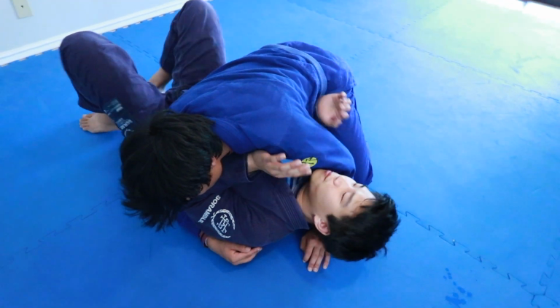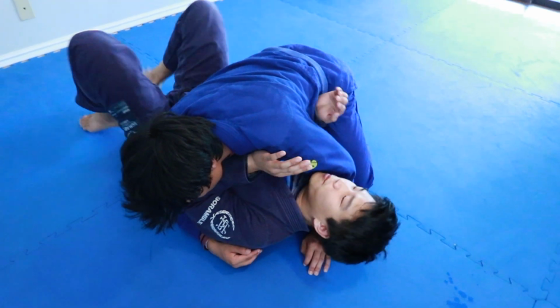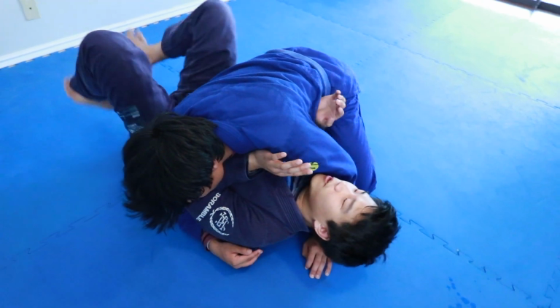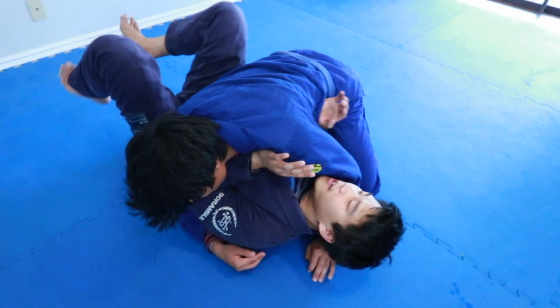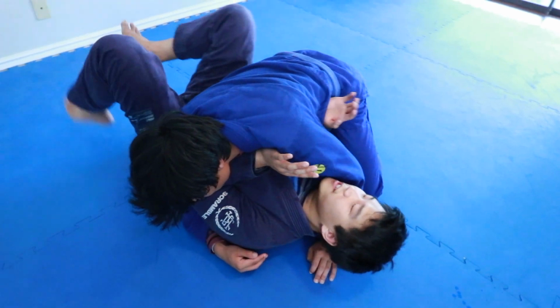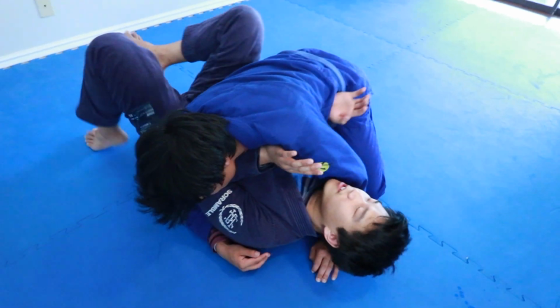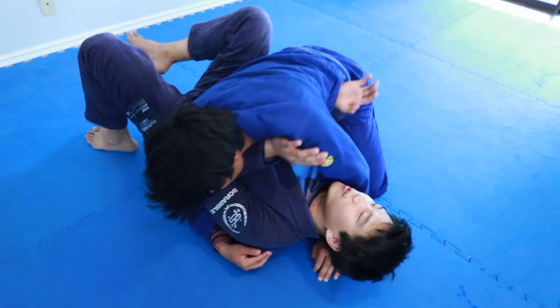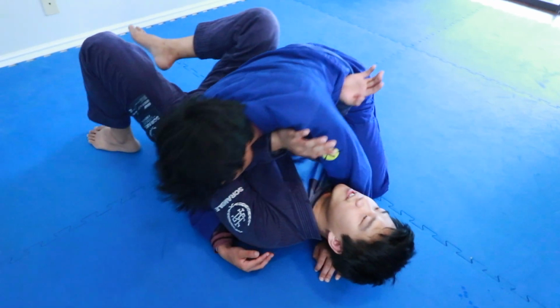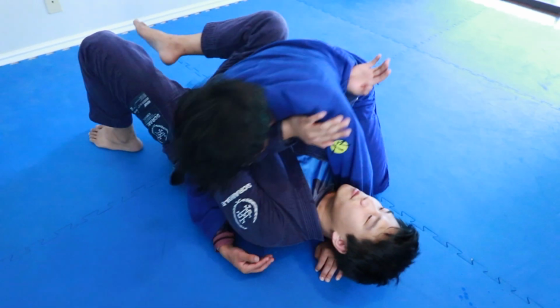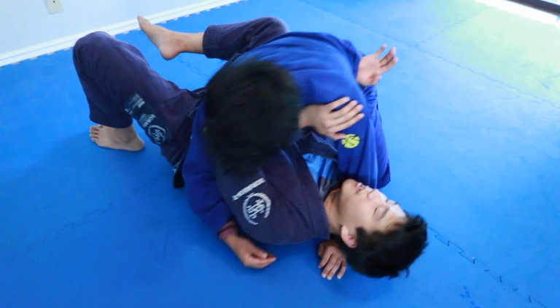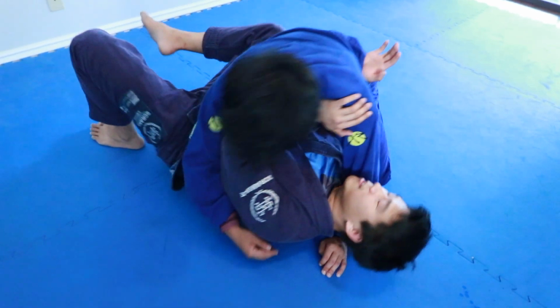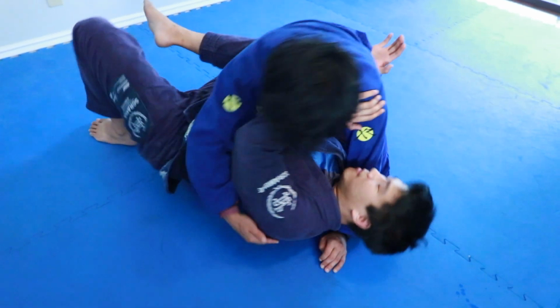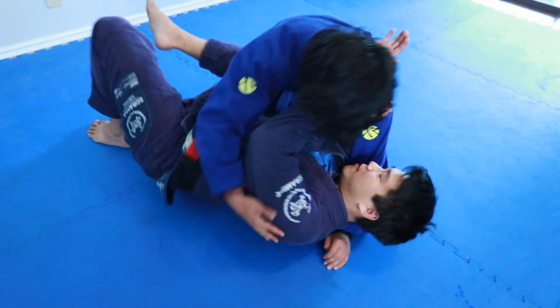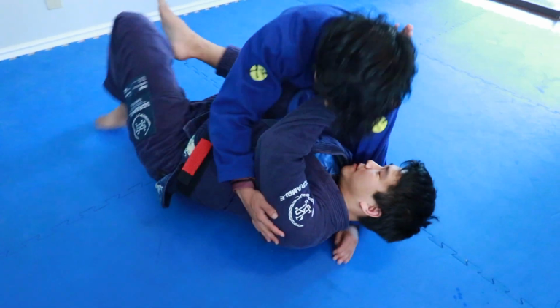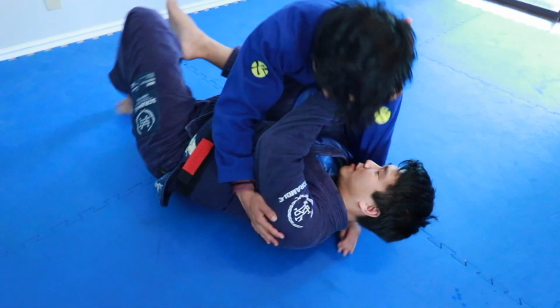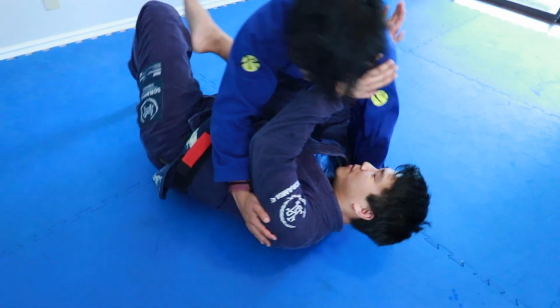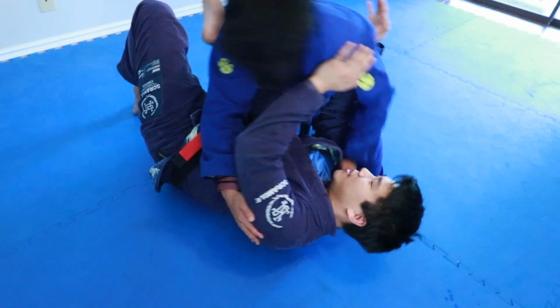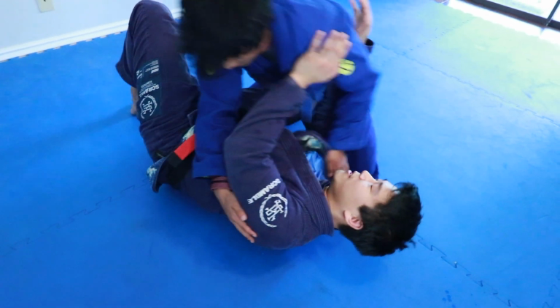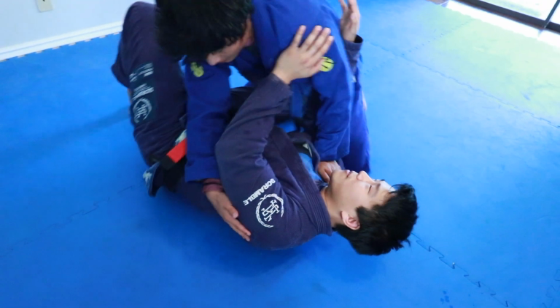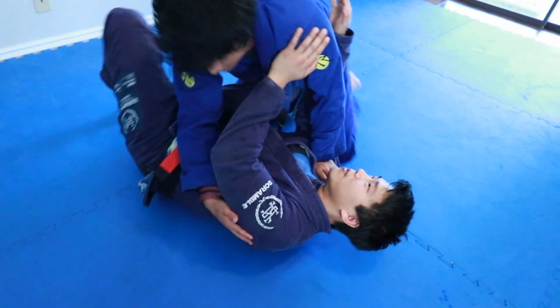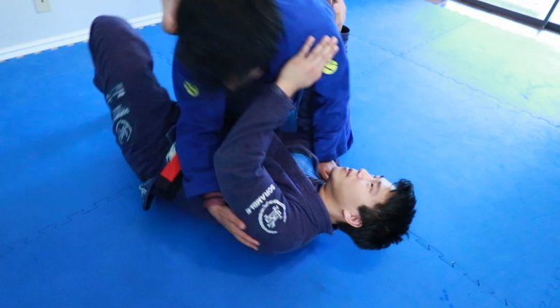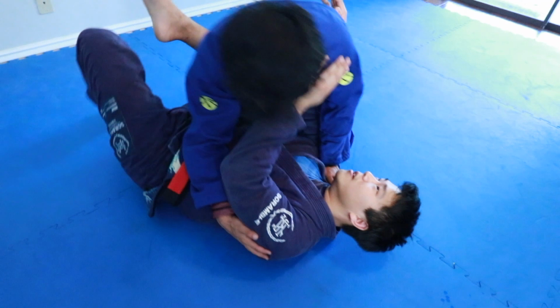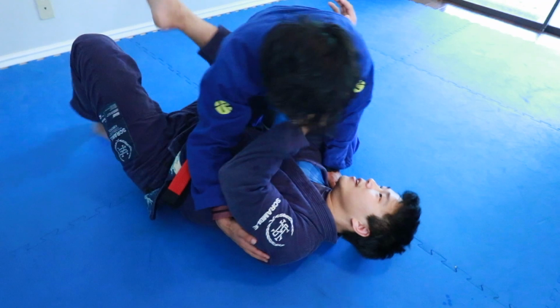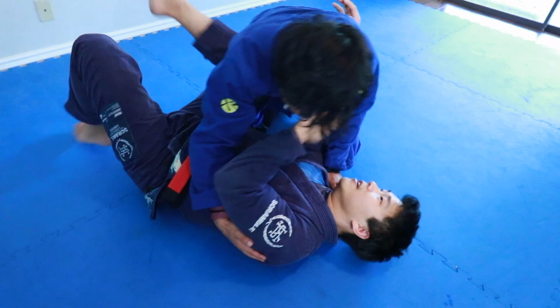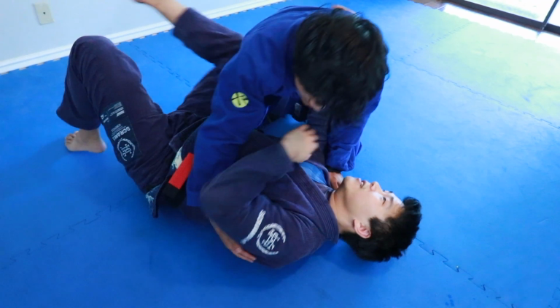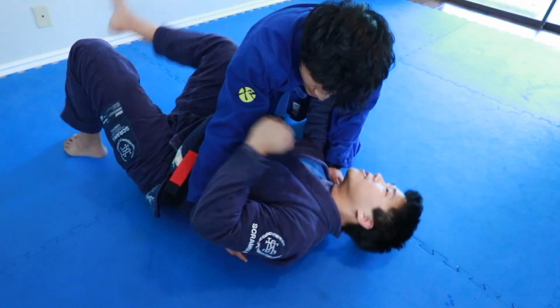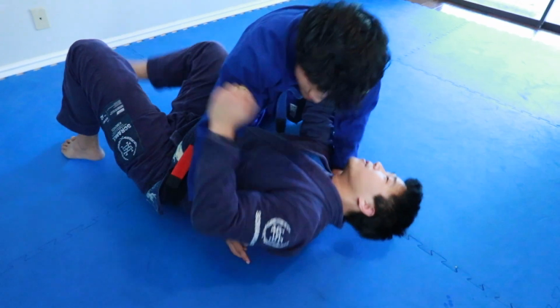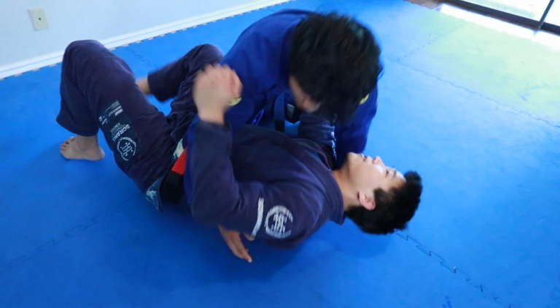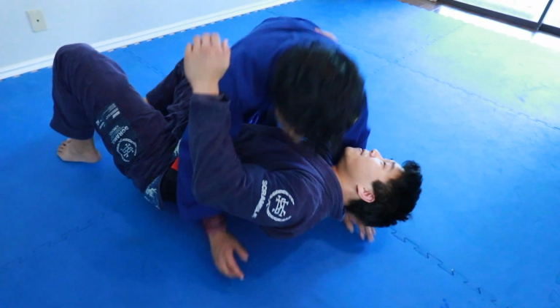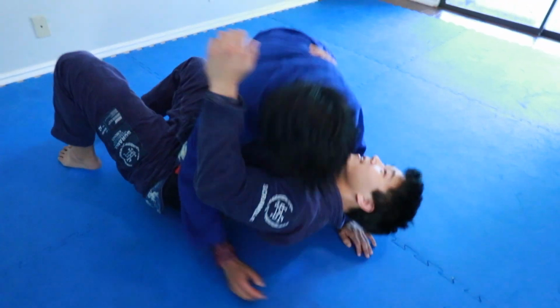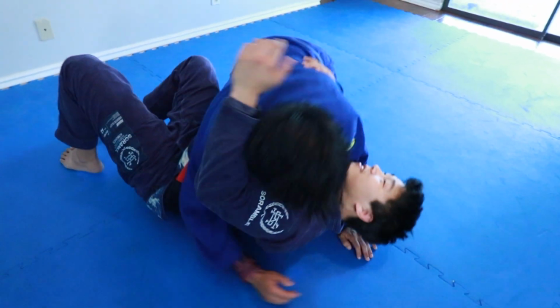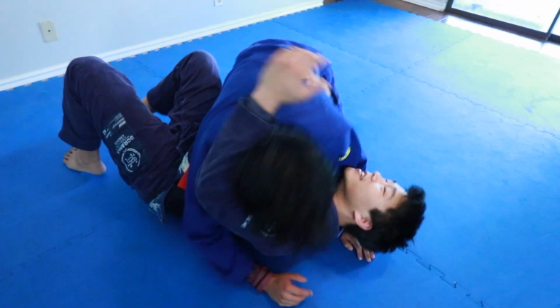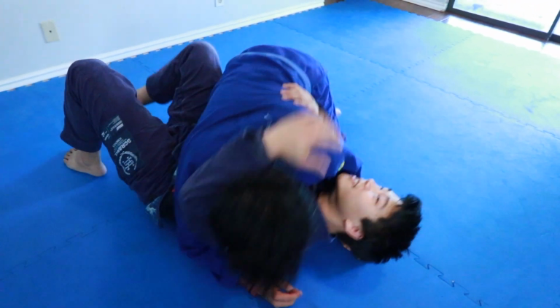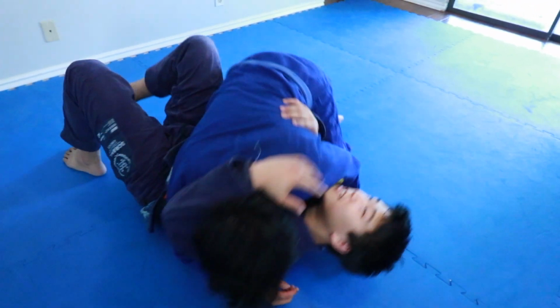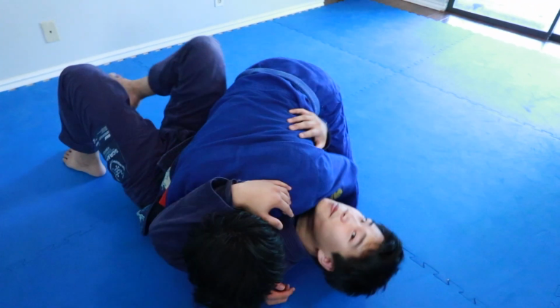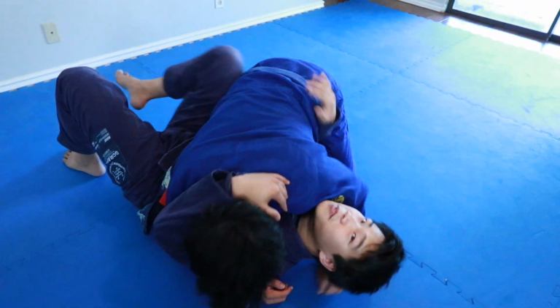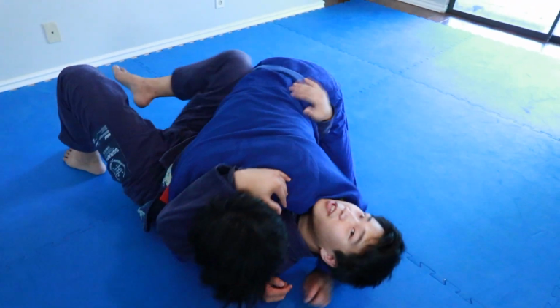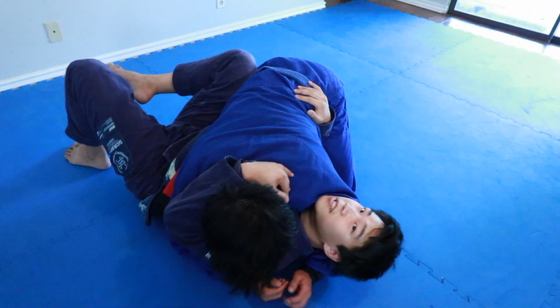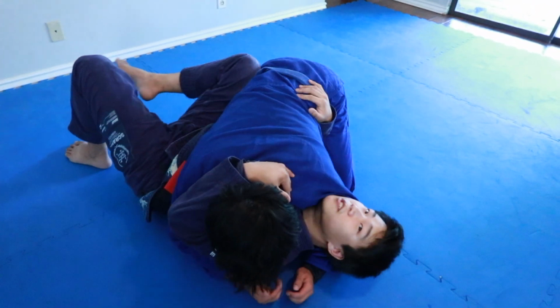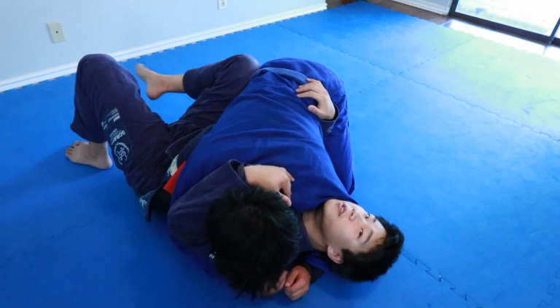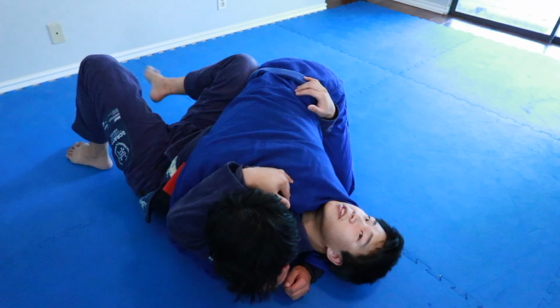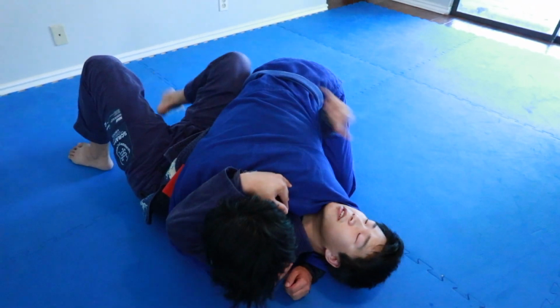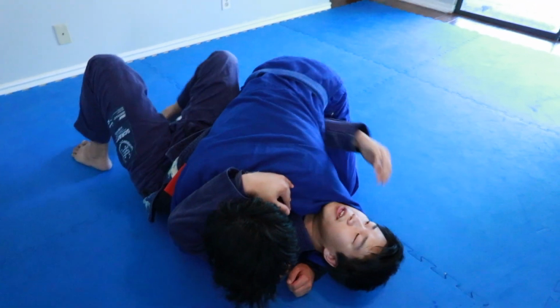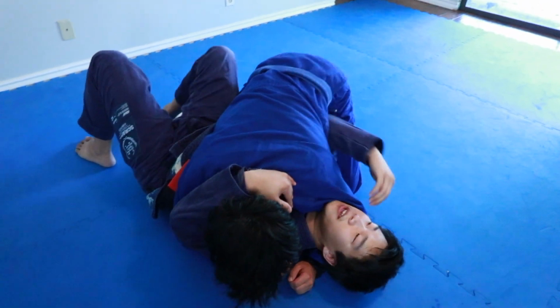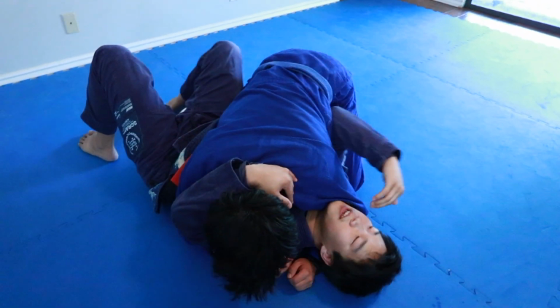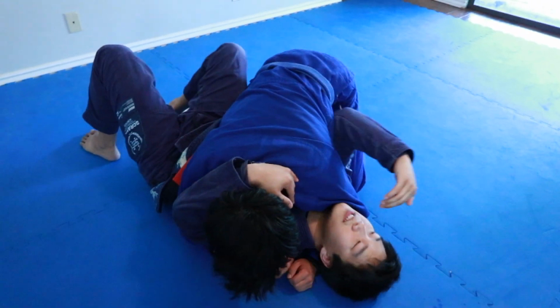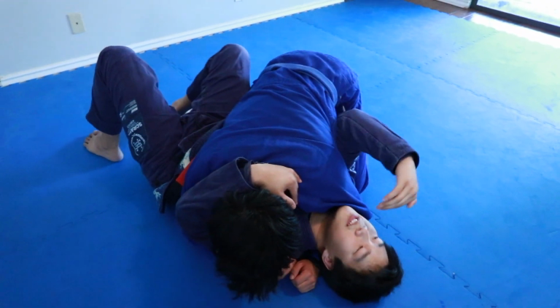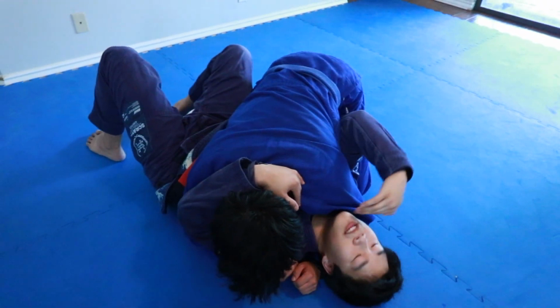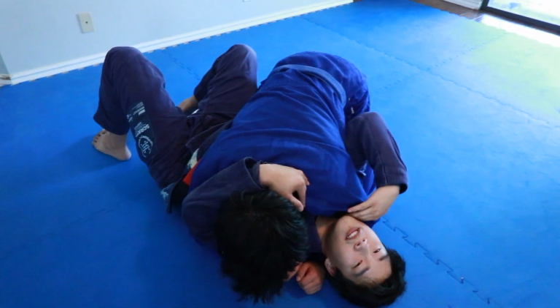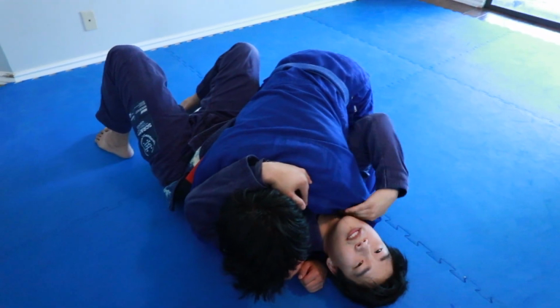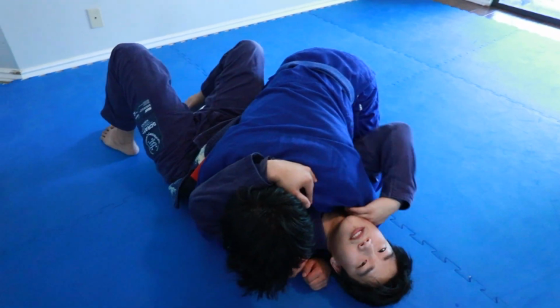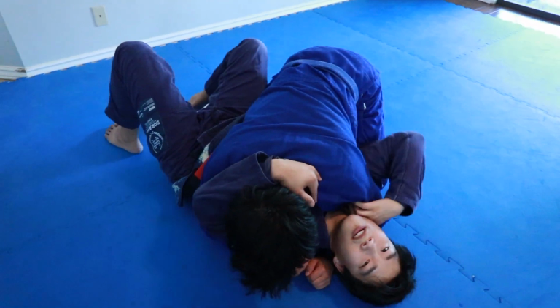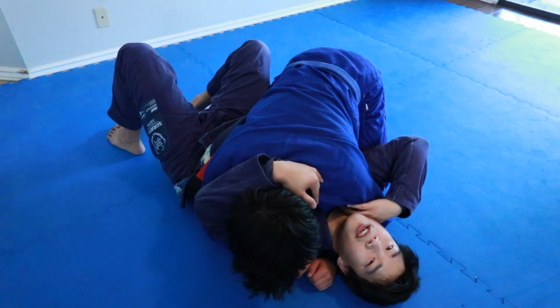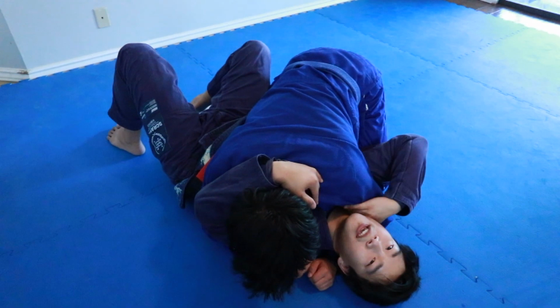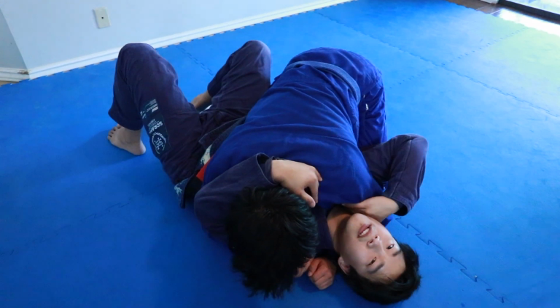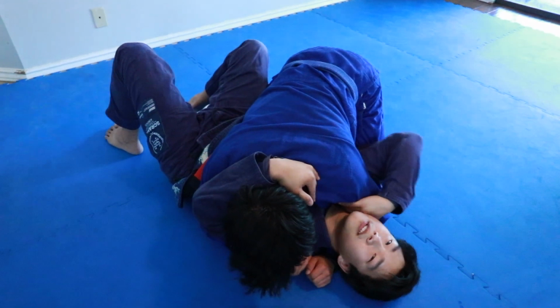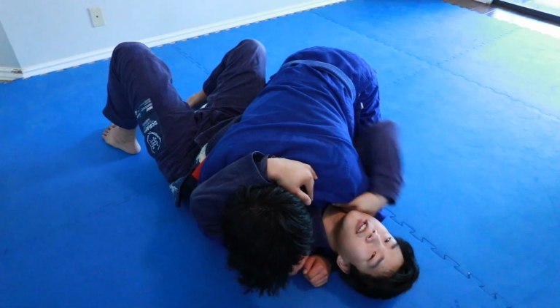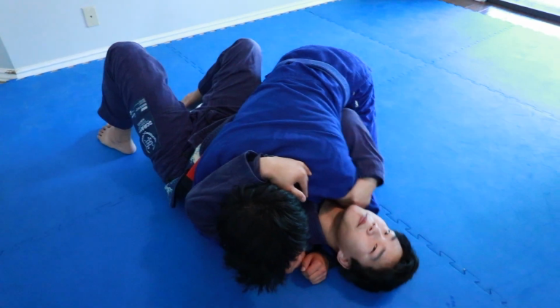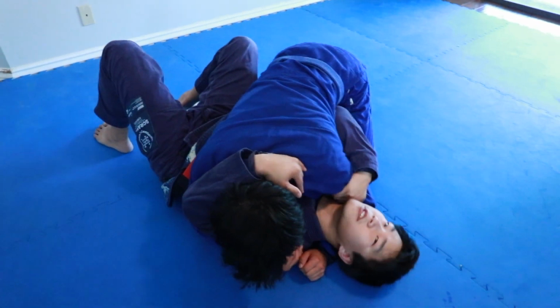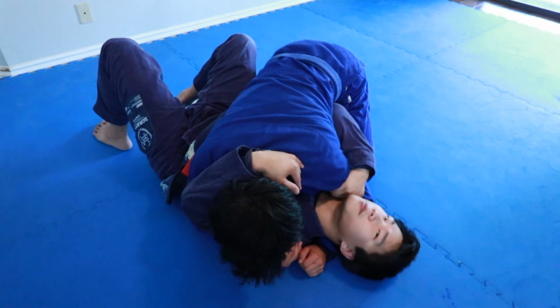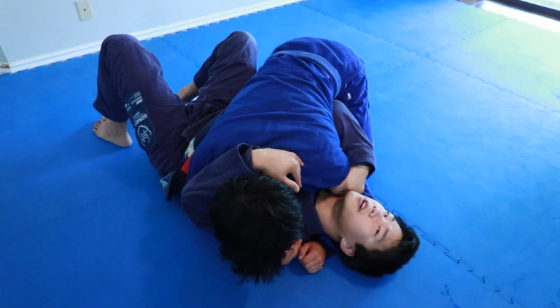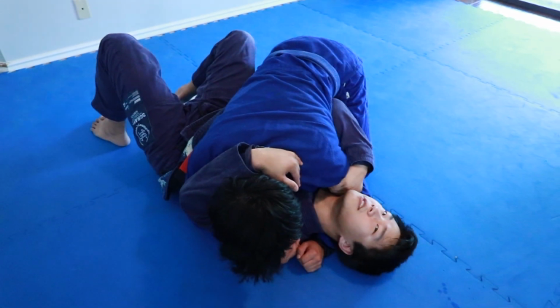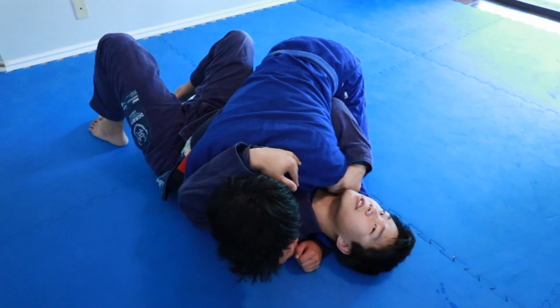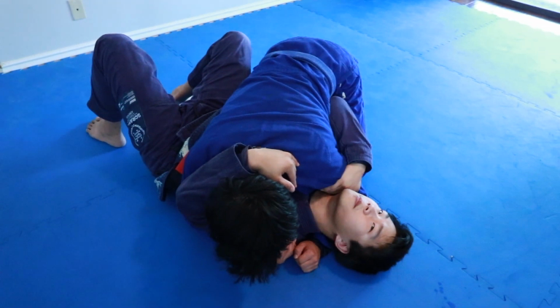In sport, I need to create space and get my knee through. In self-defense, I need to keep him tight to me, and I actually need this hand cupping his bicep.